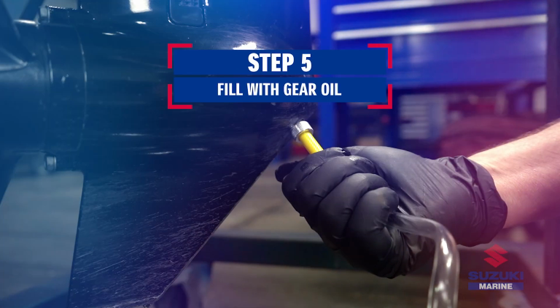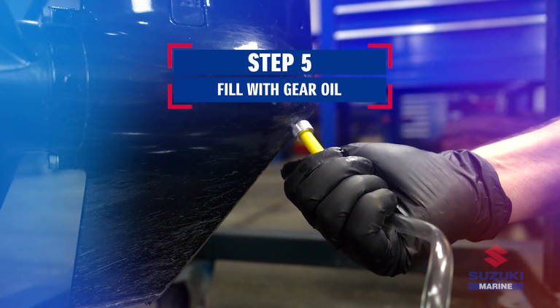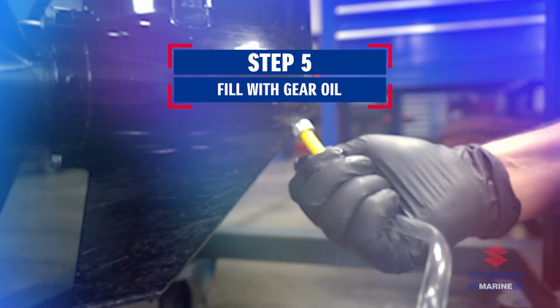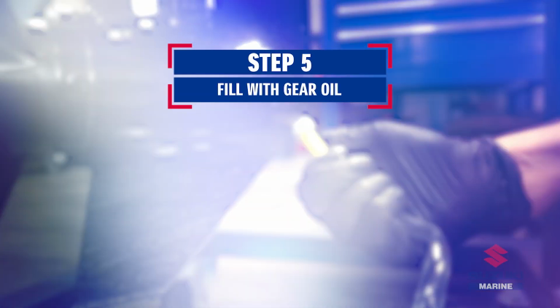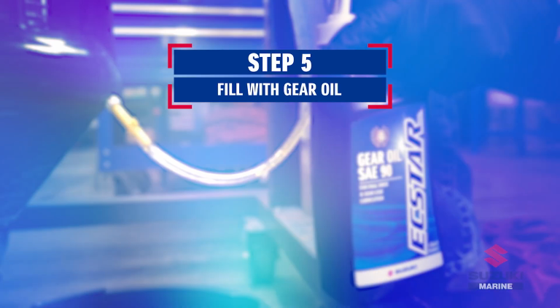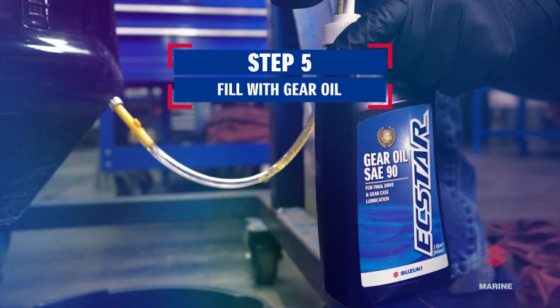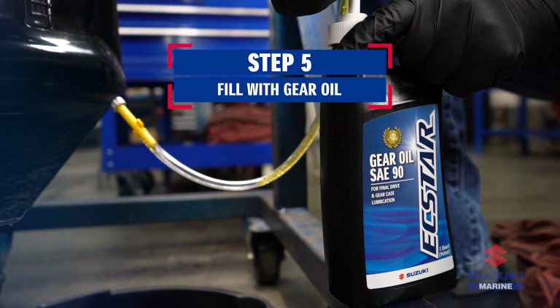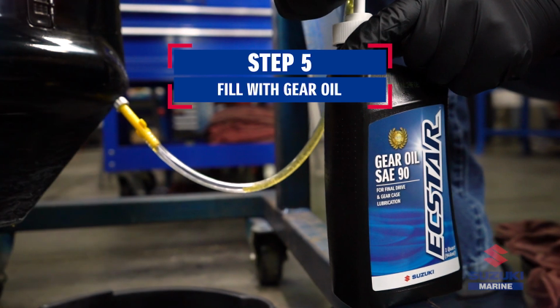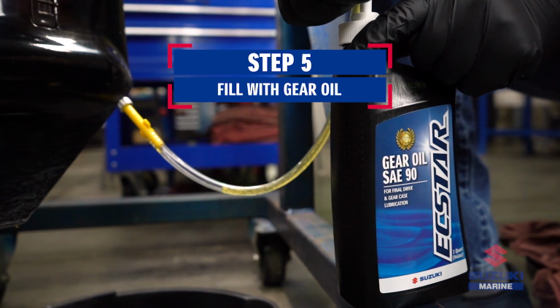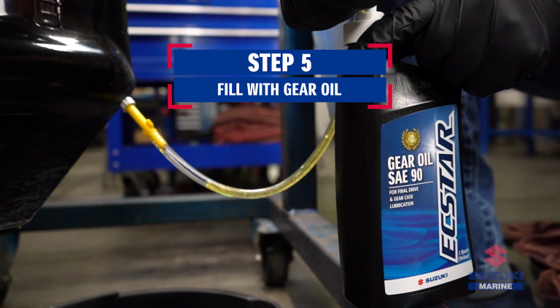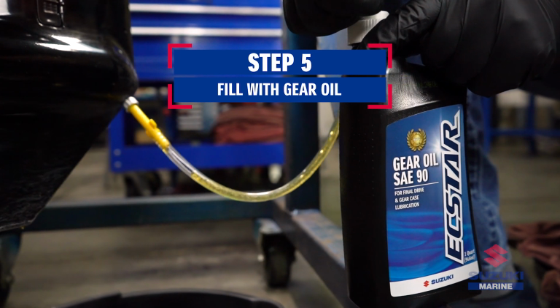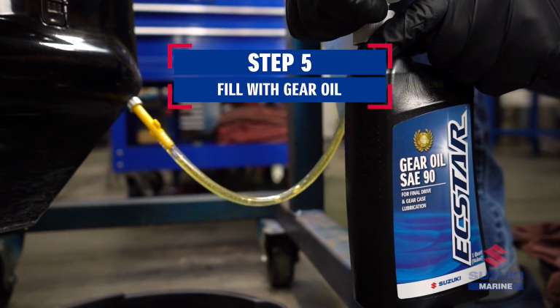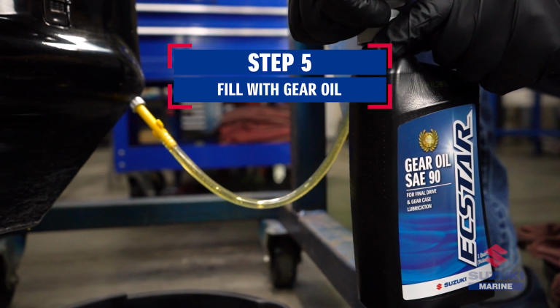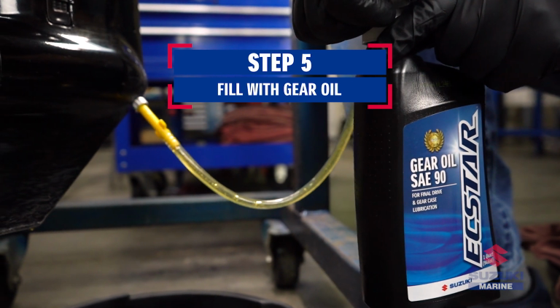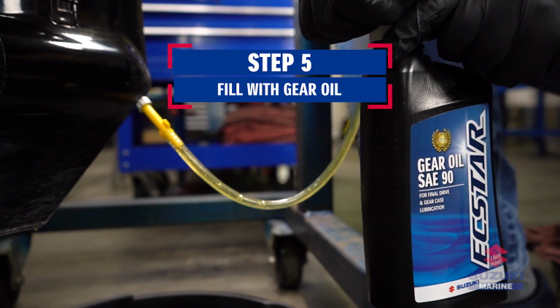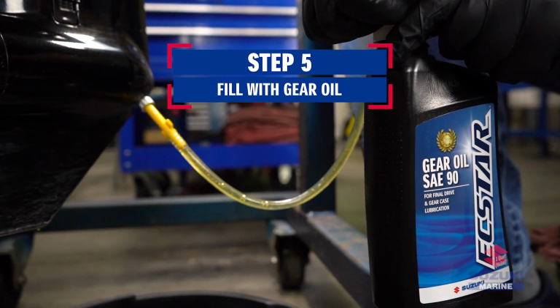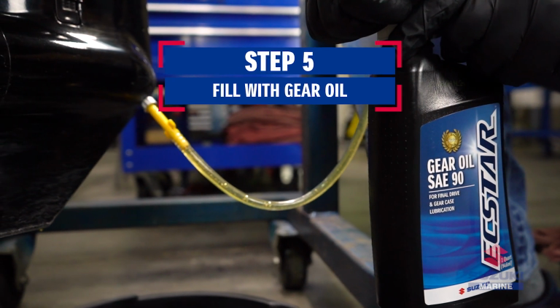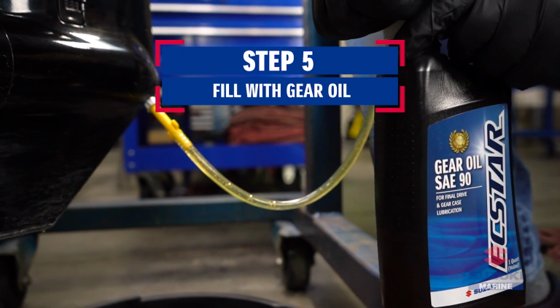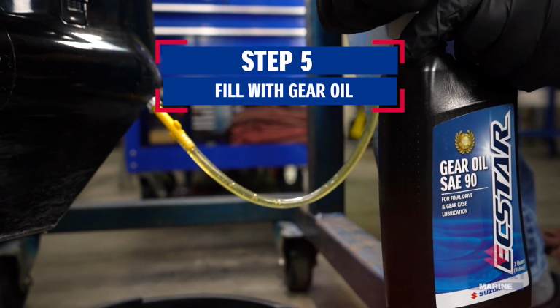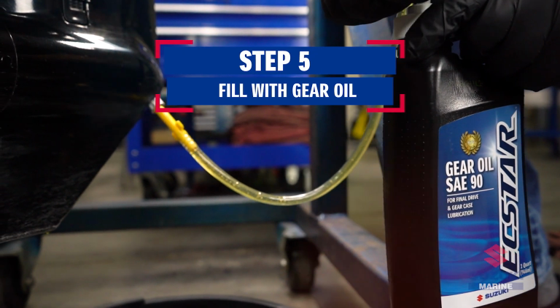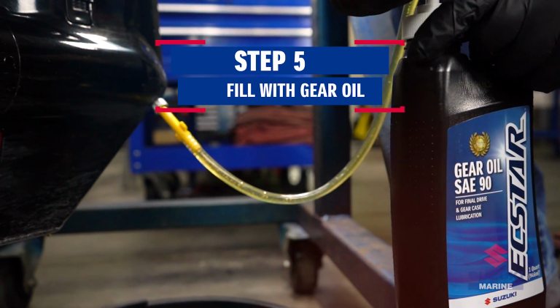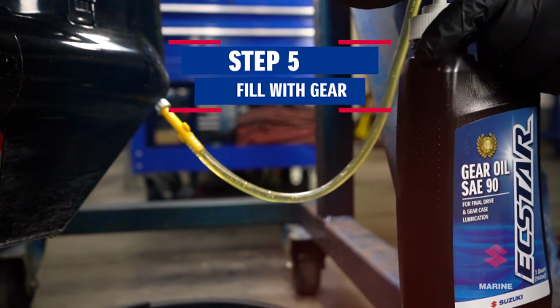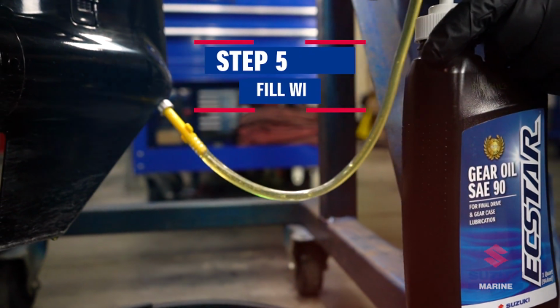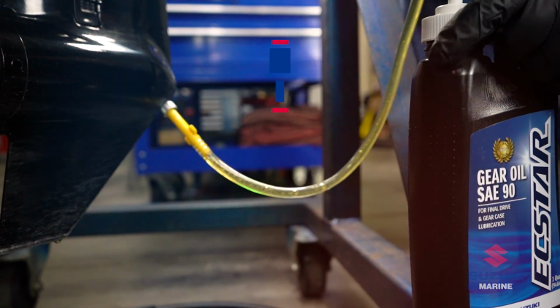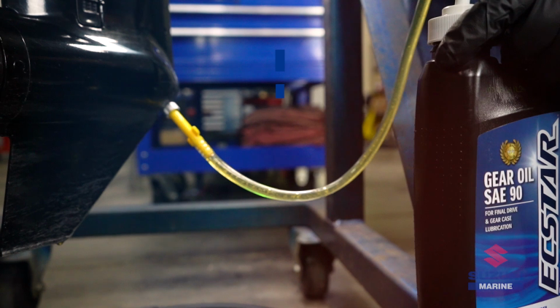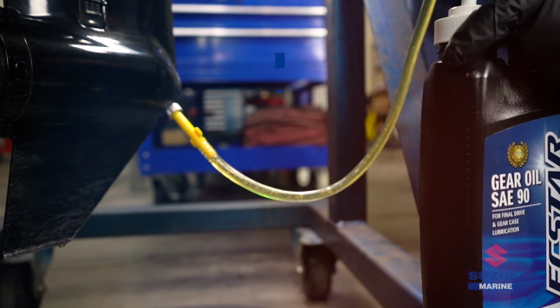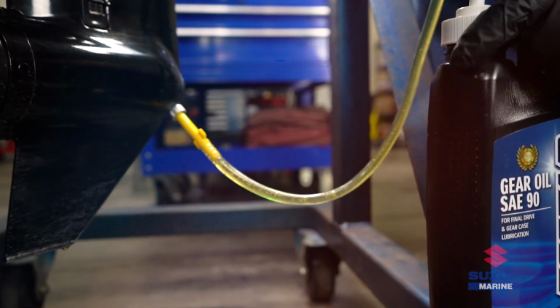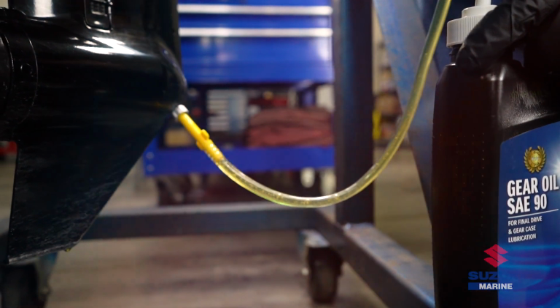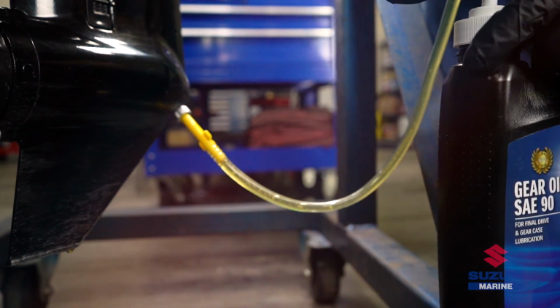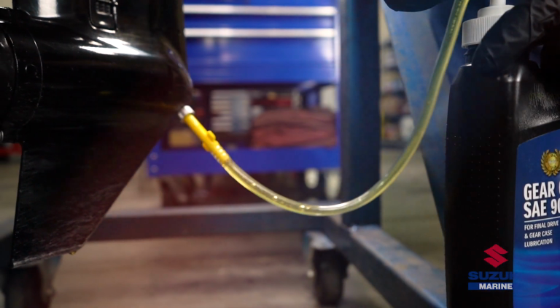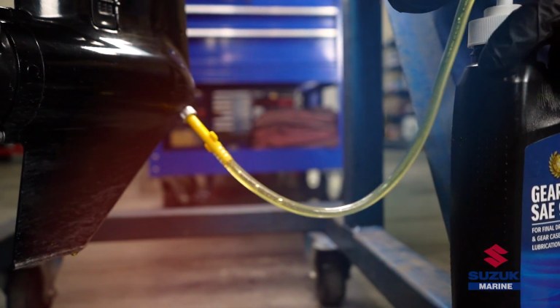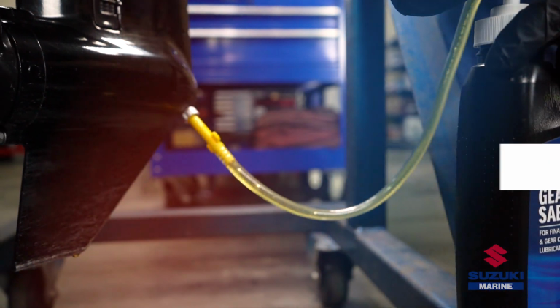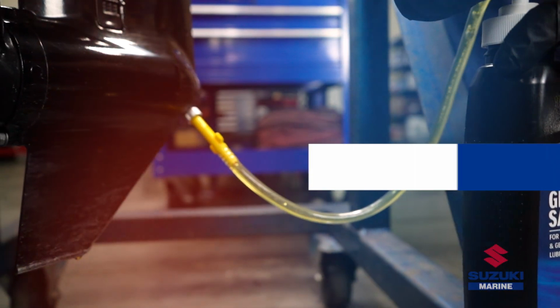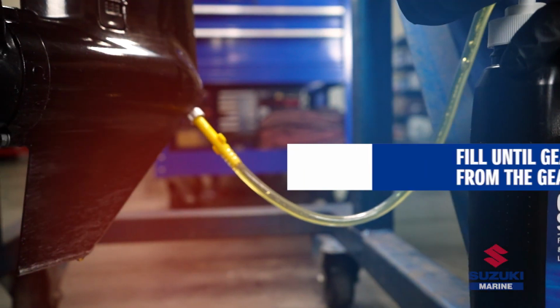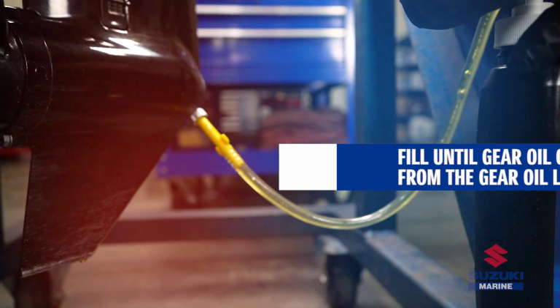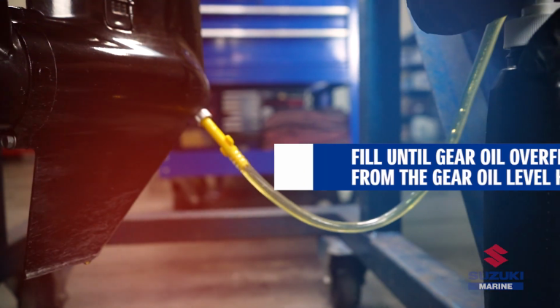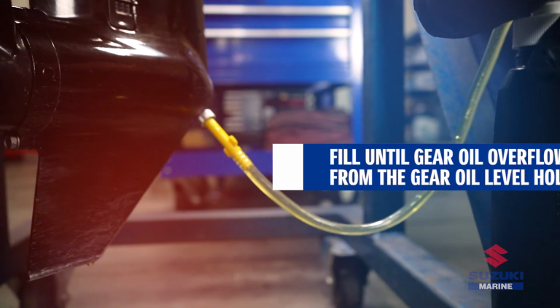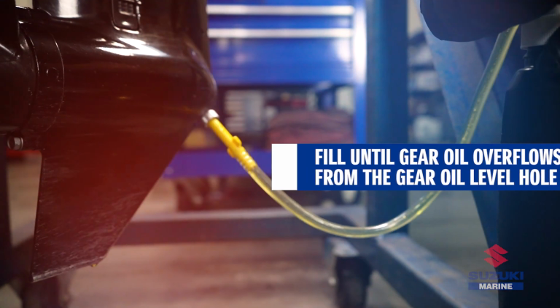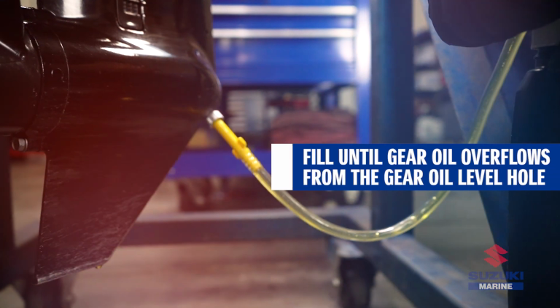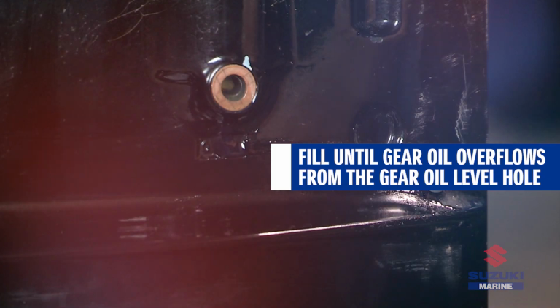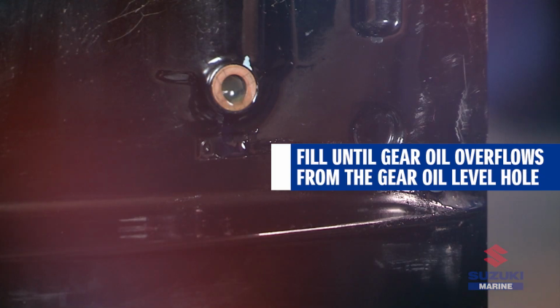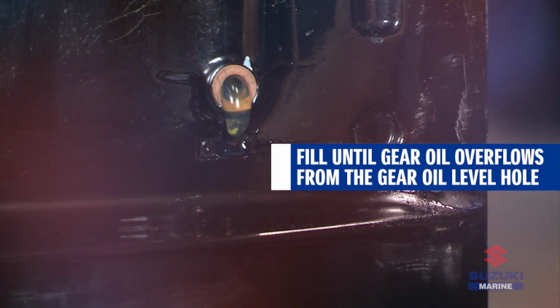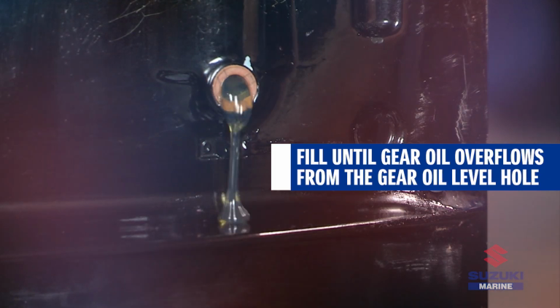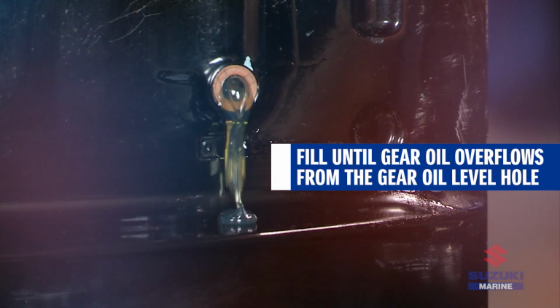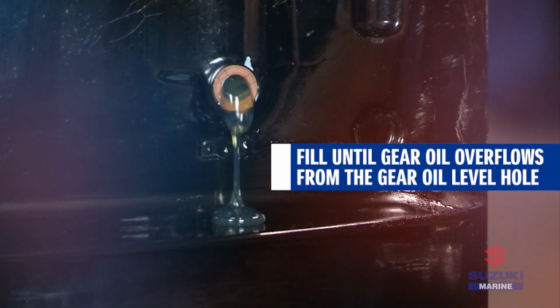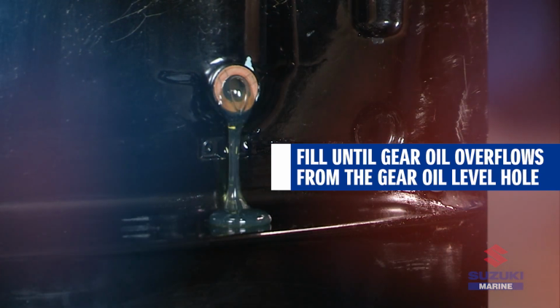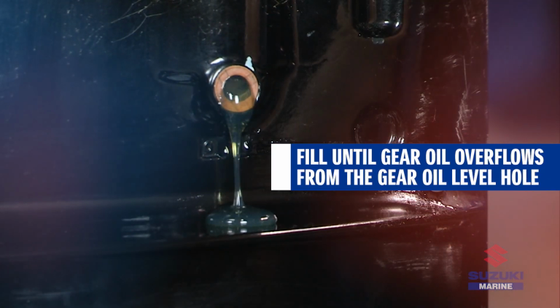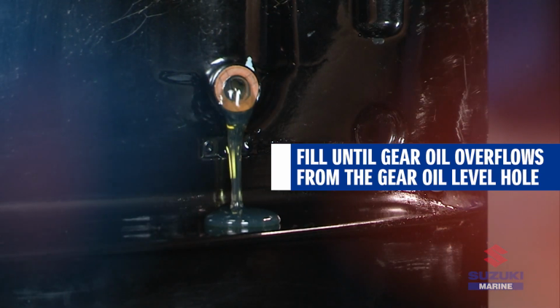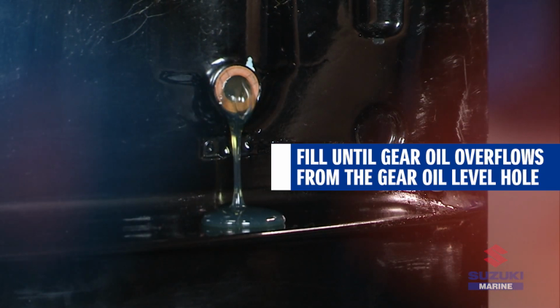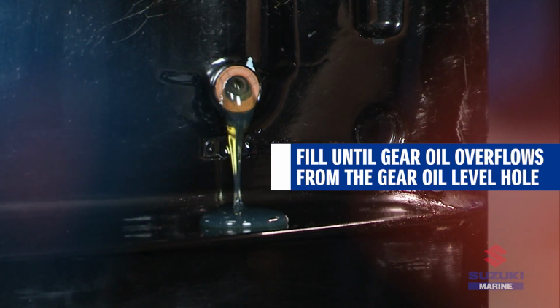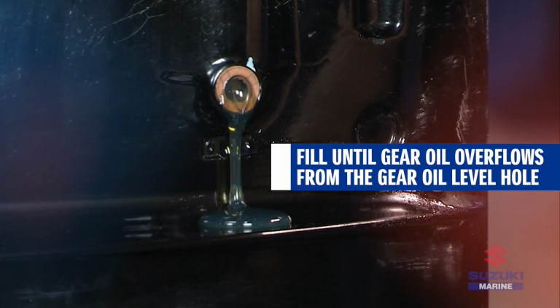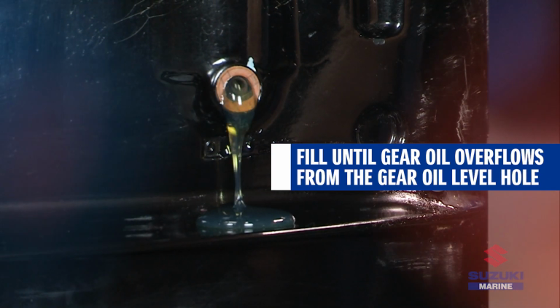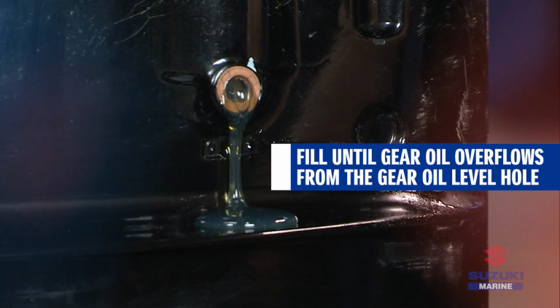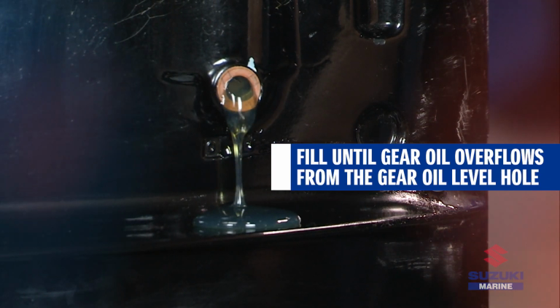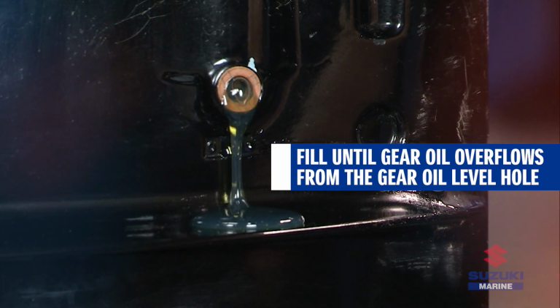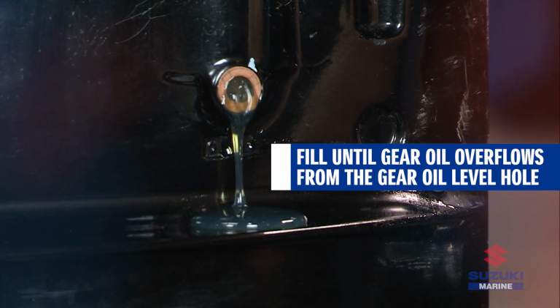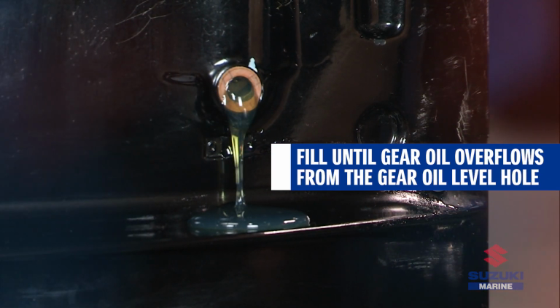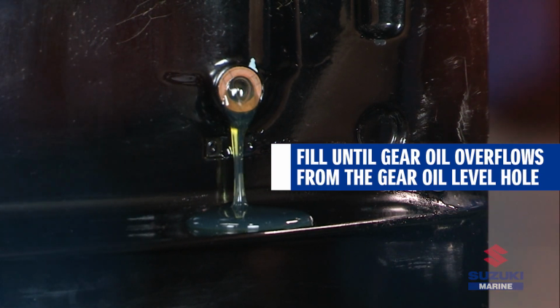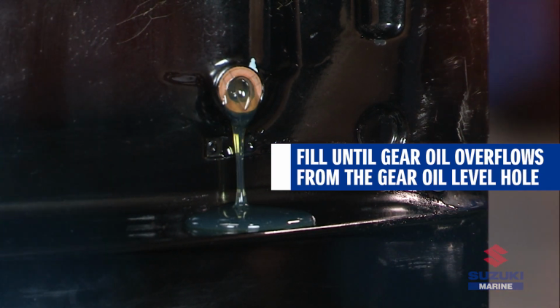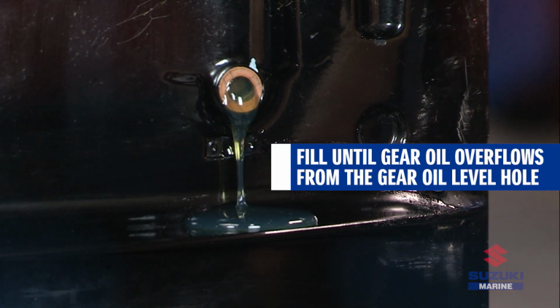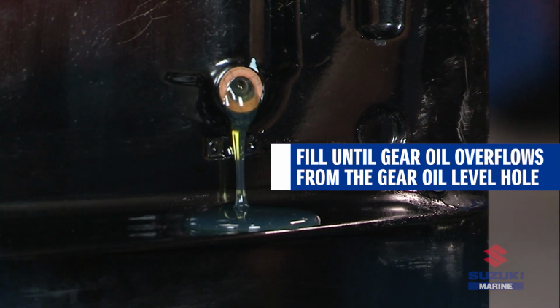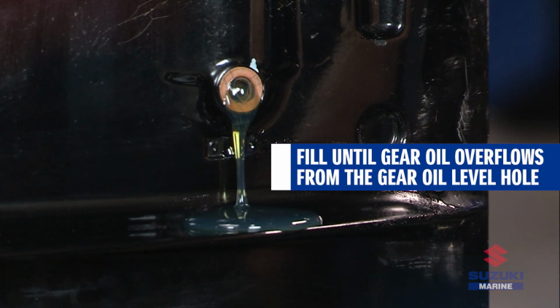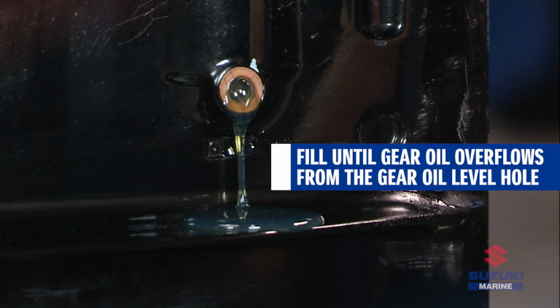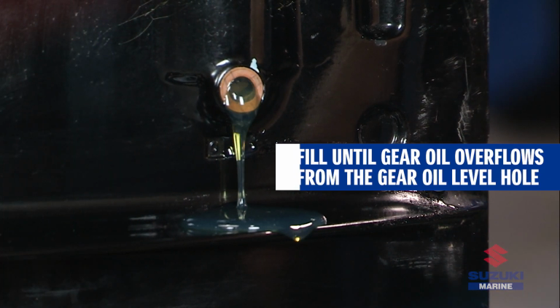Fill the gear case with the recommended gear oil through the oil drain hole until oil just starts to flow out from the oil level hole above.